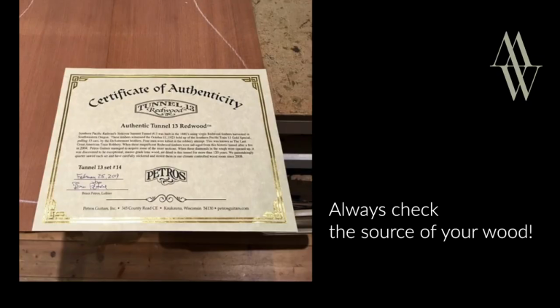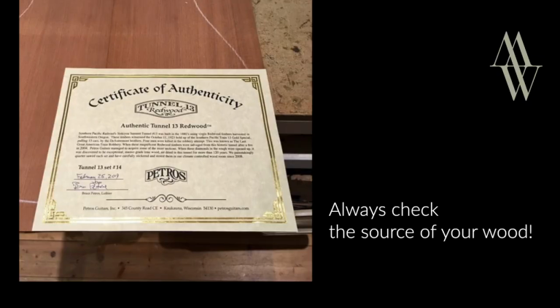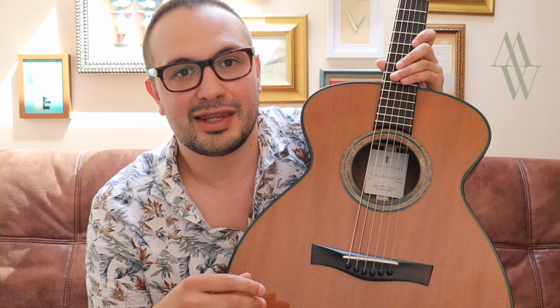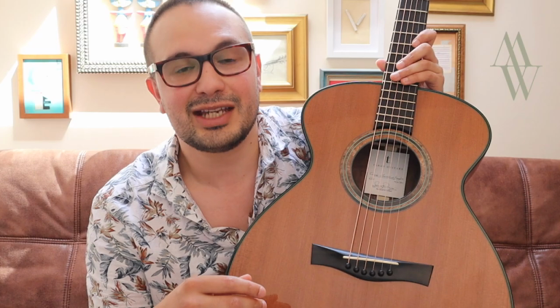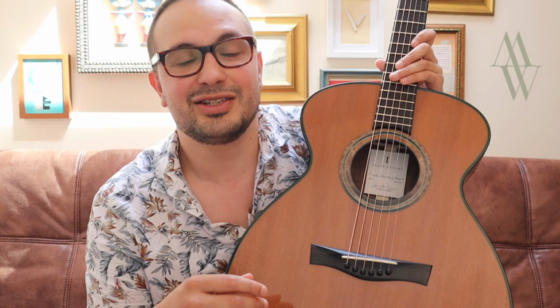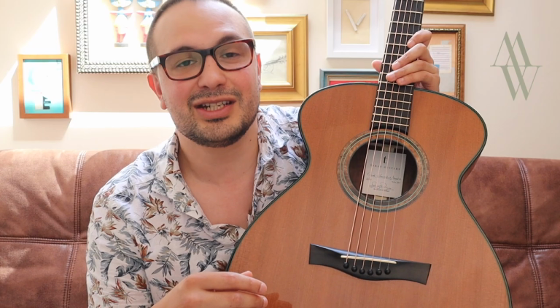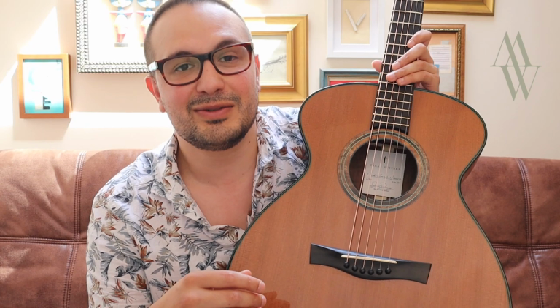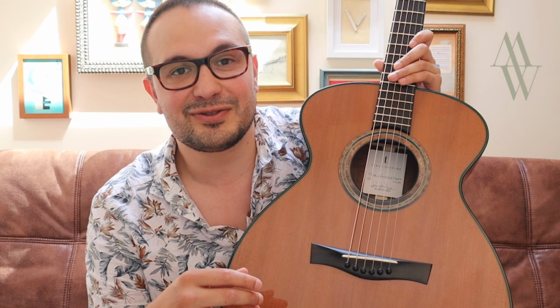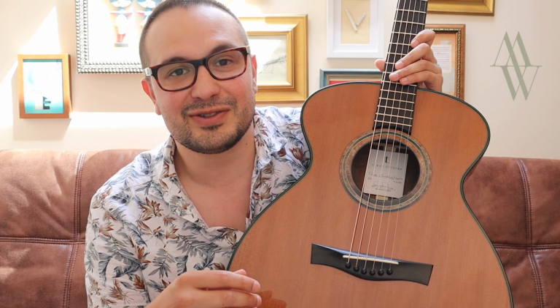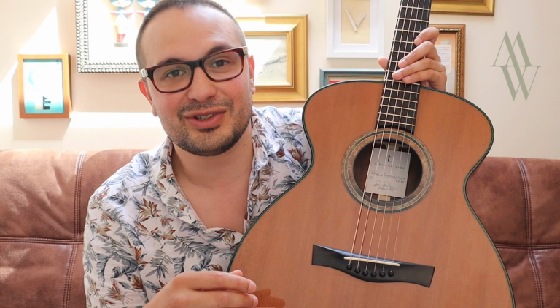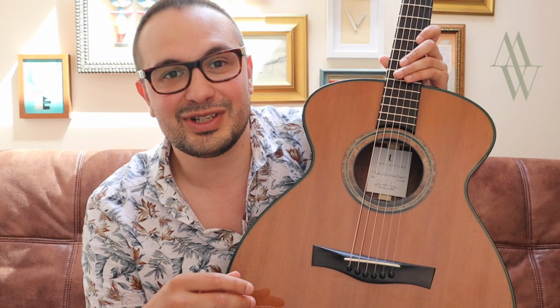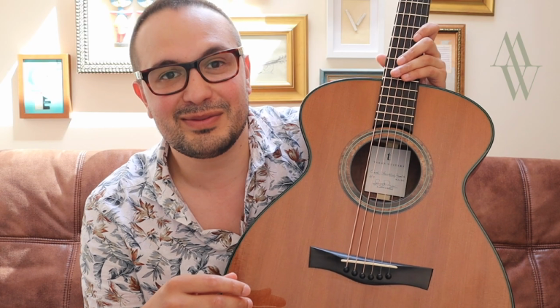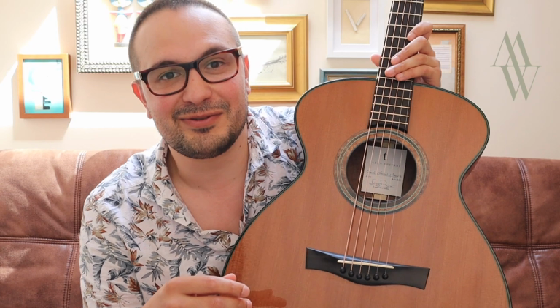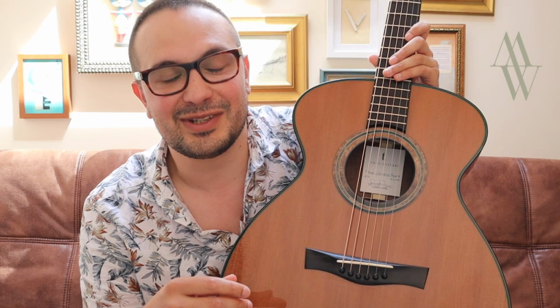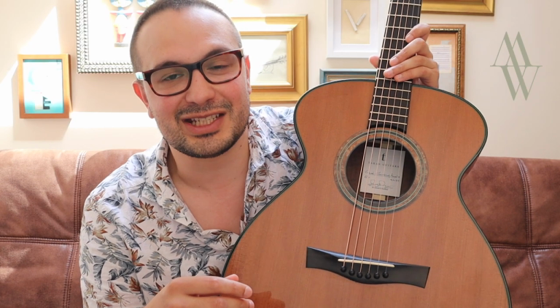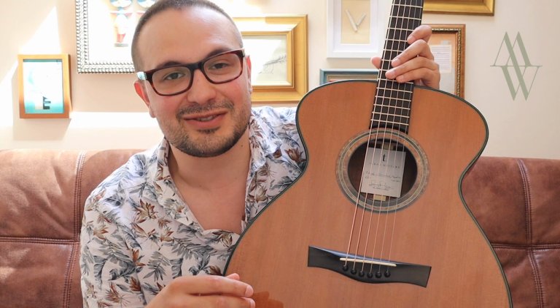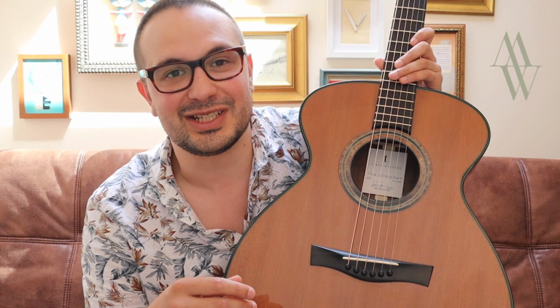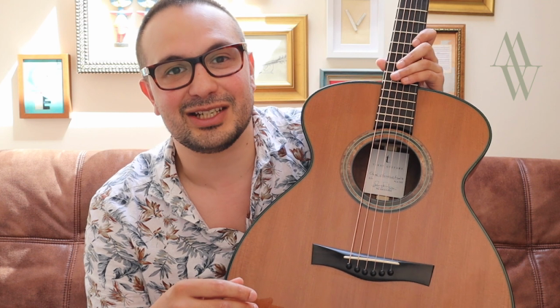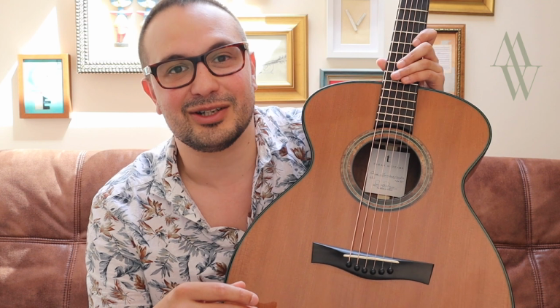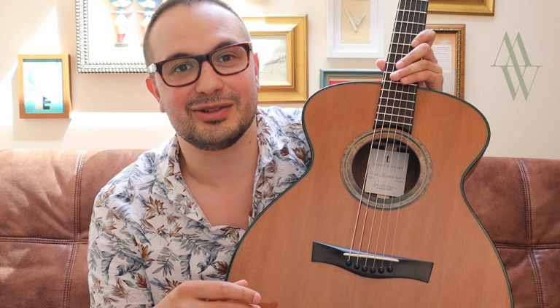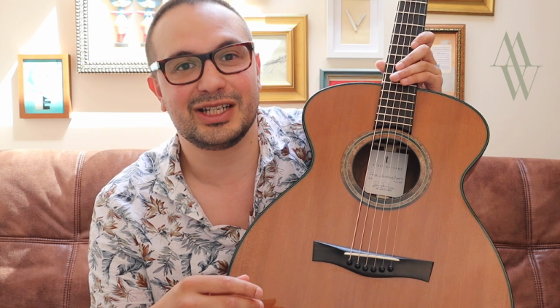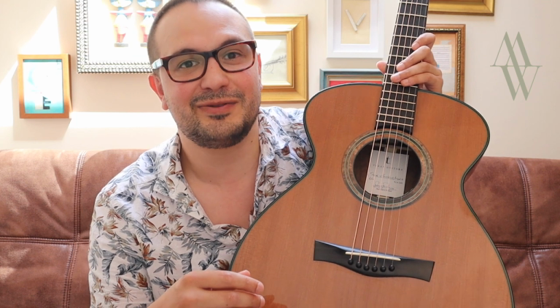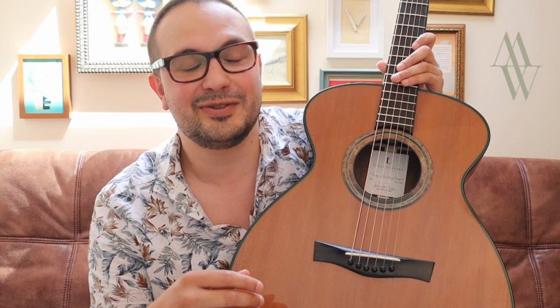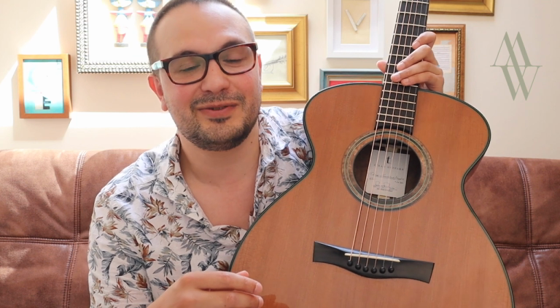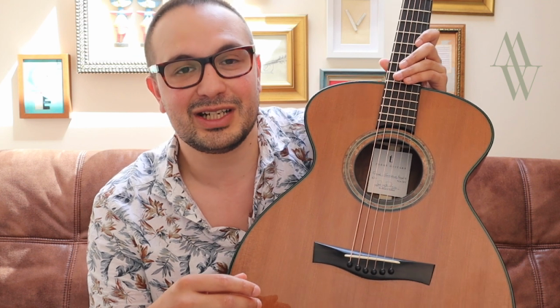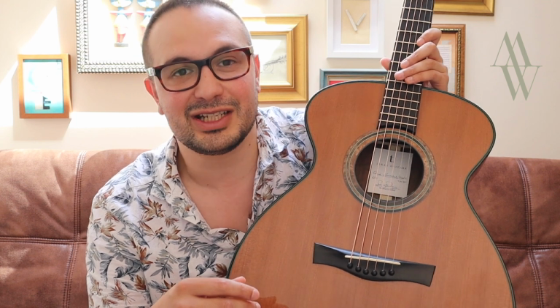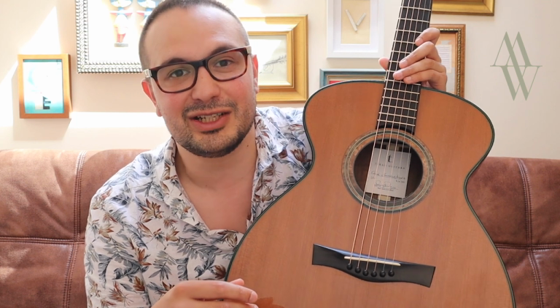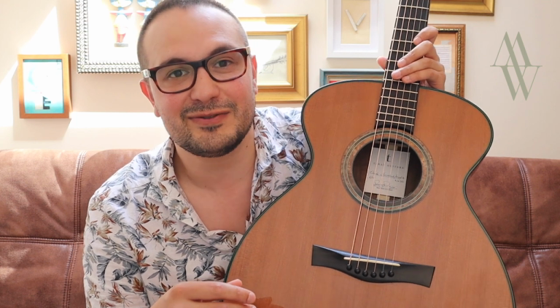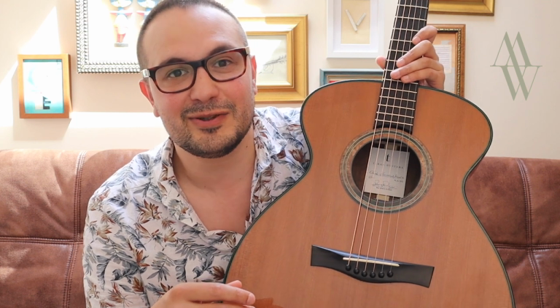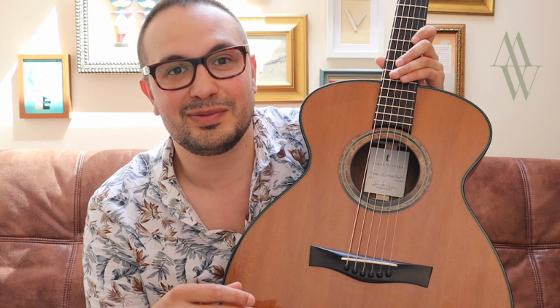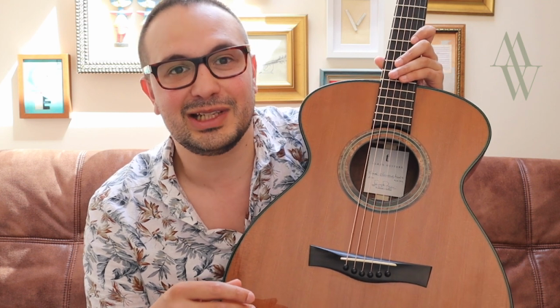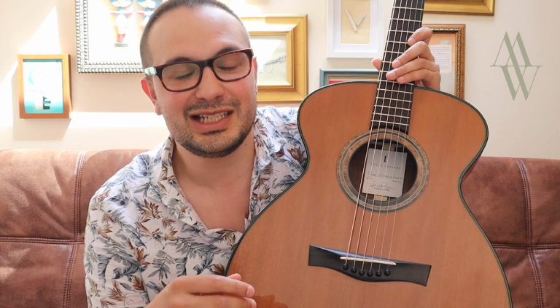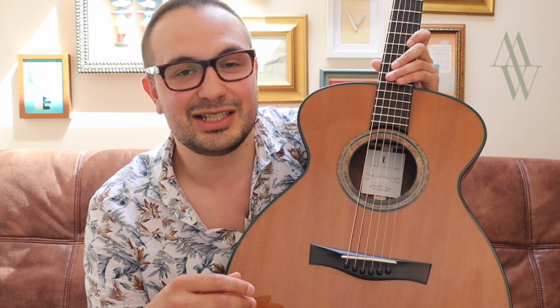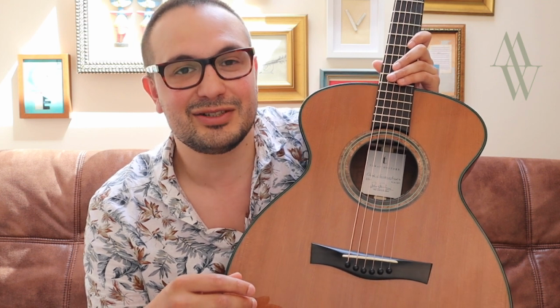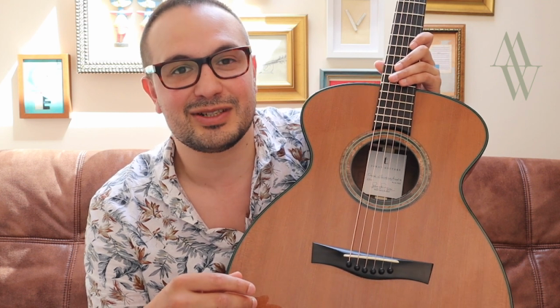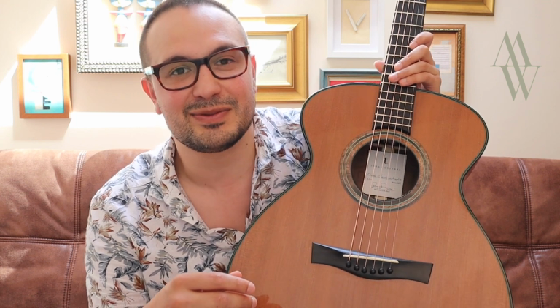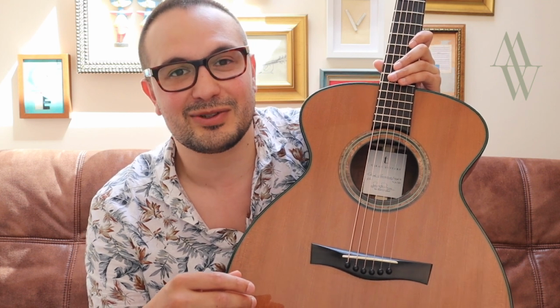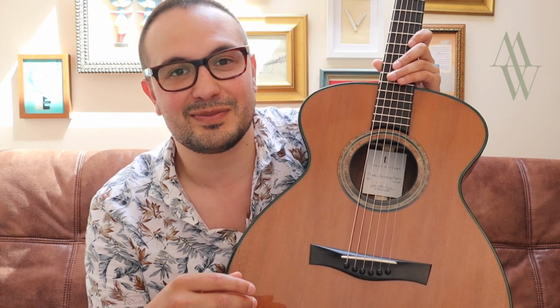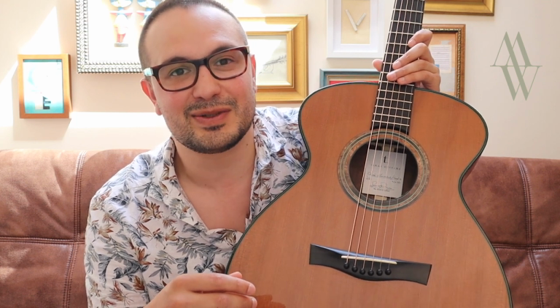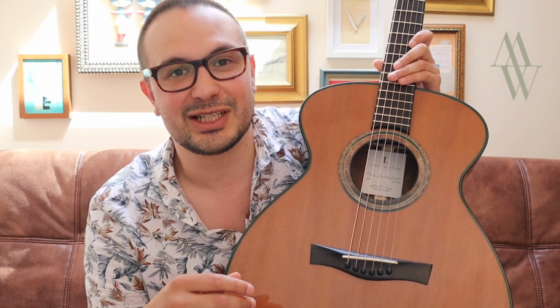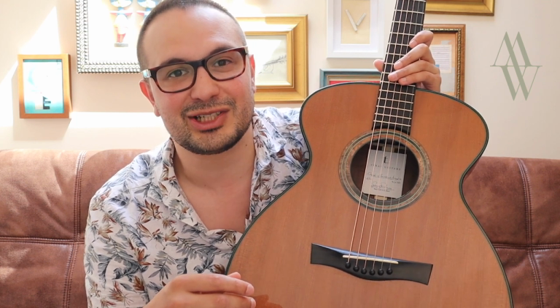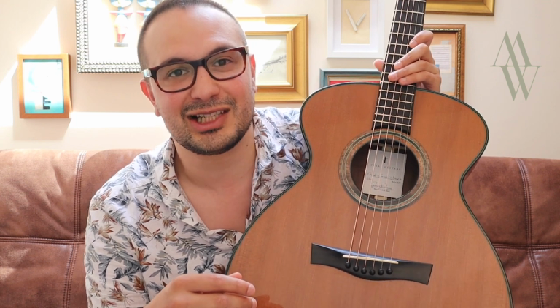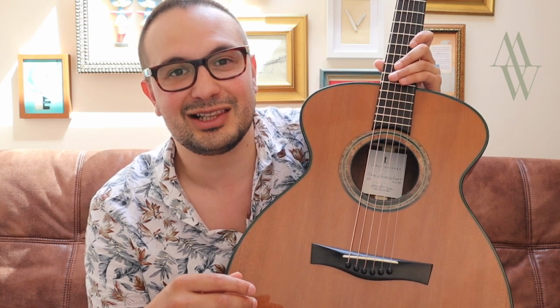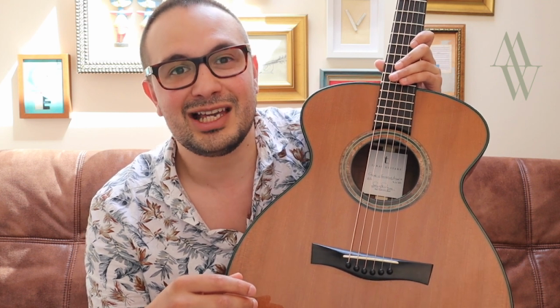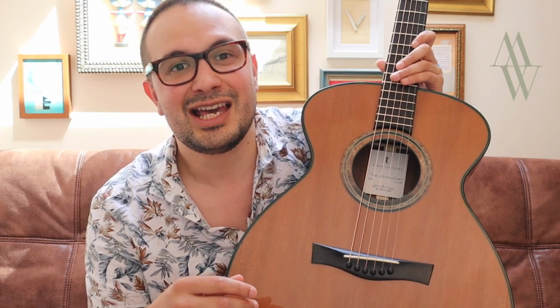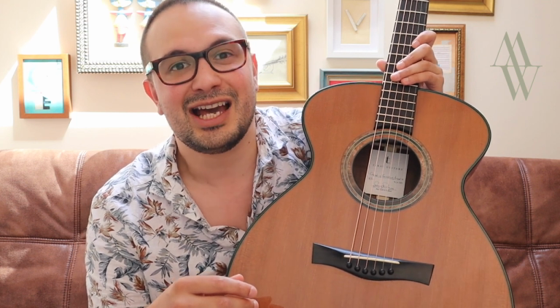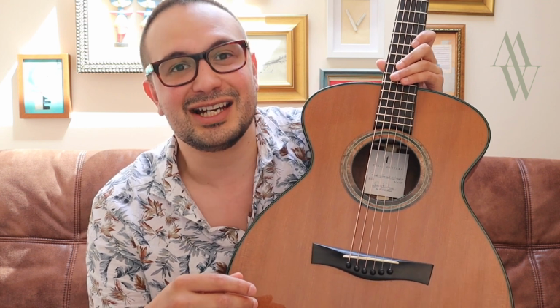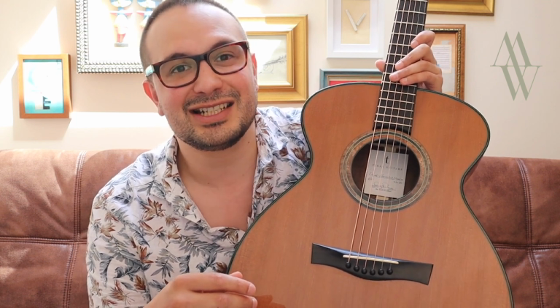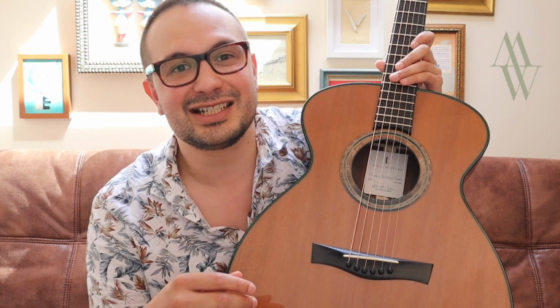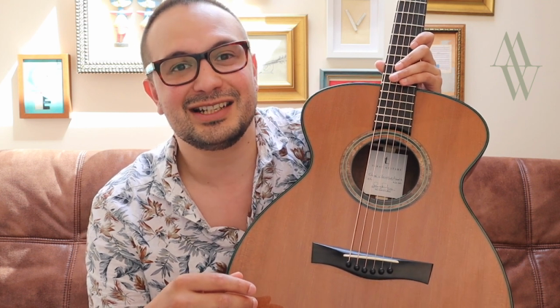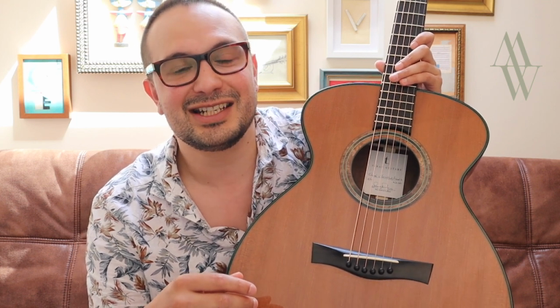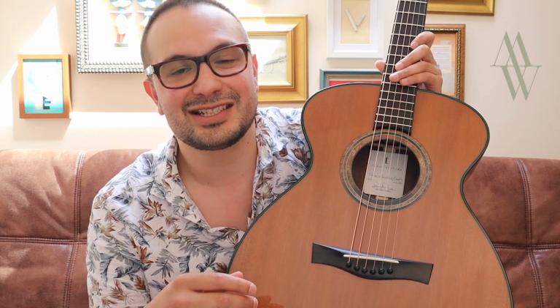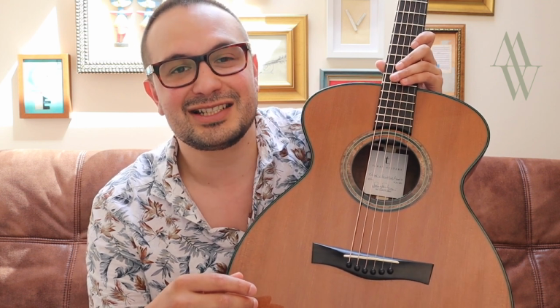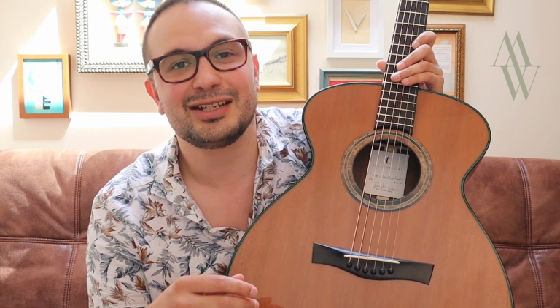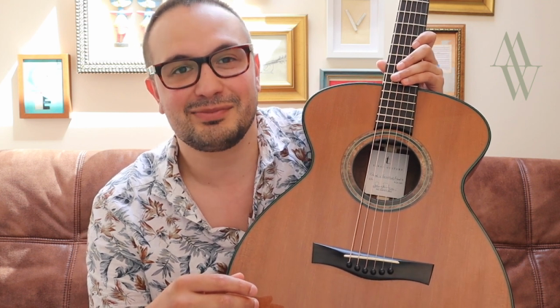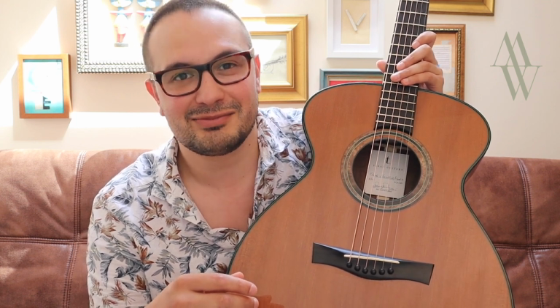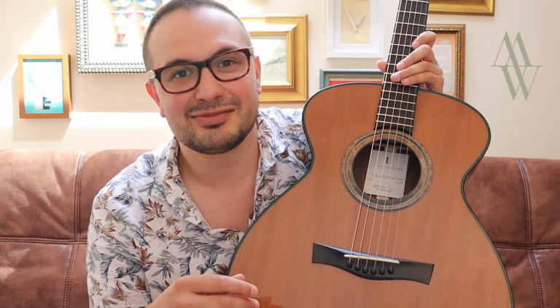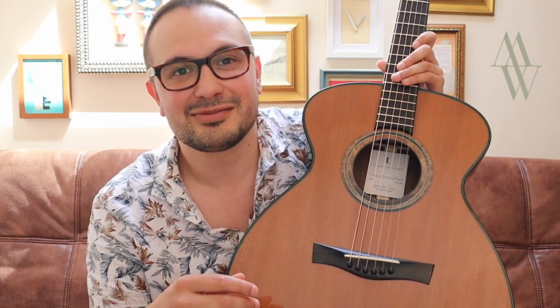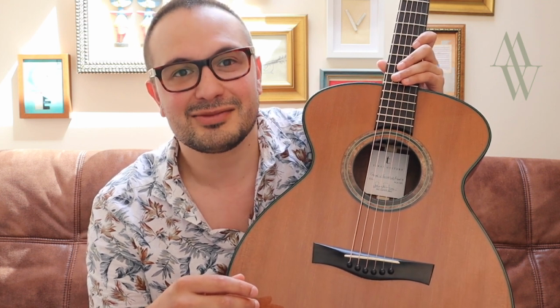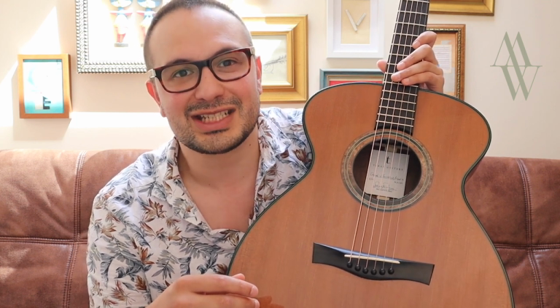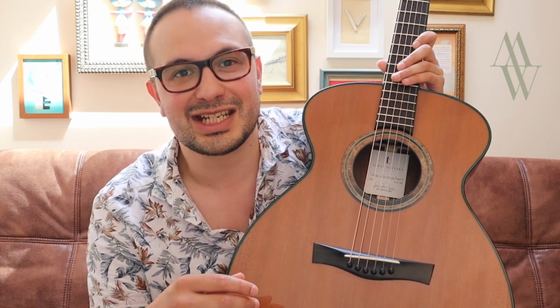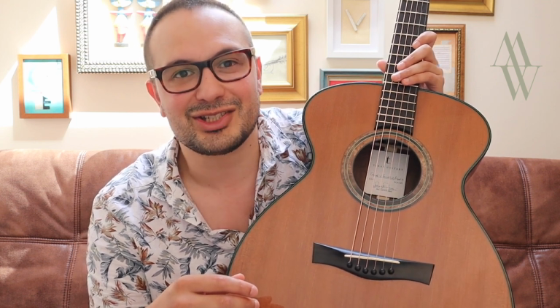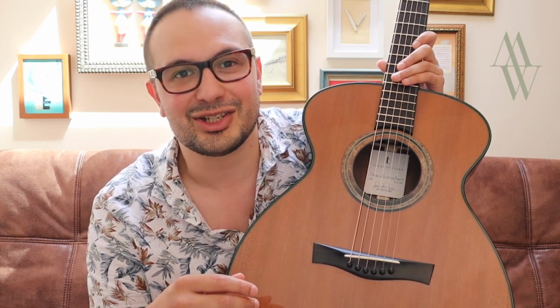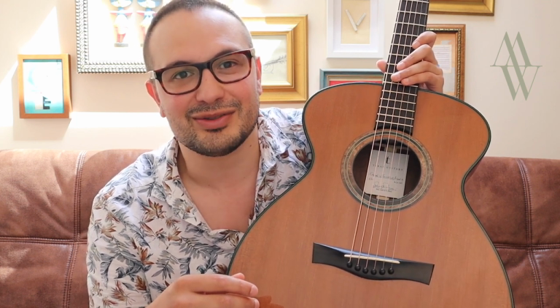Thank you so much for joining me for this video. If you found it useful, please do subscribe to my channel, and until next time, stay tuned.